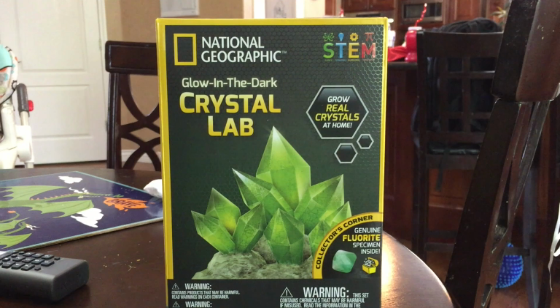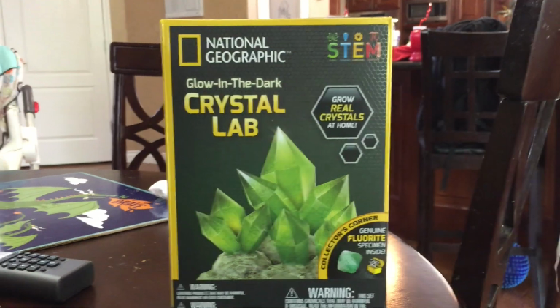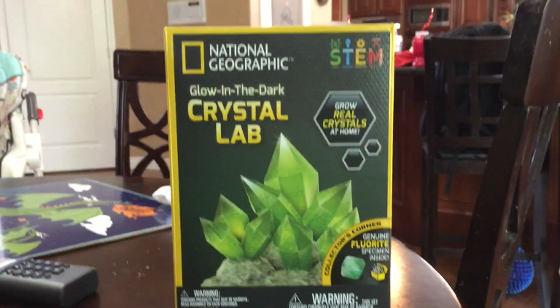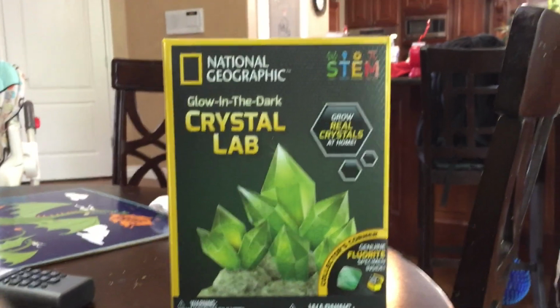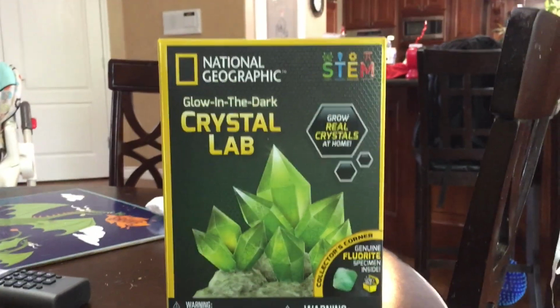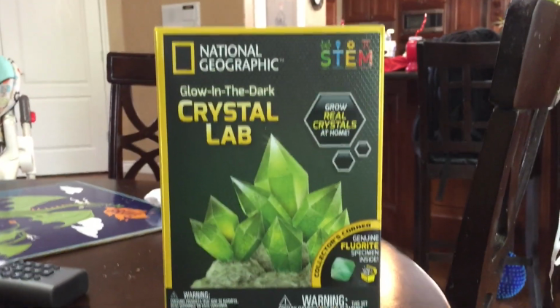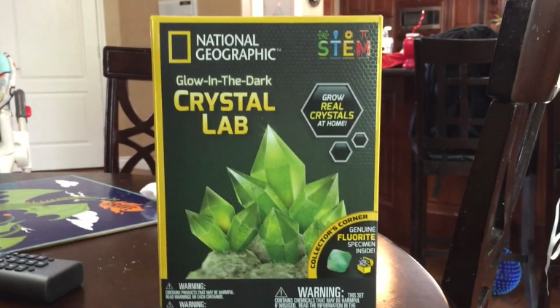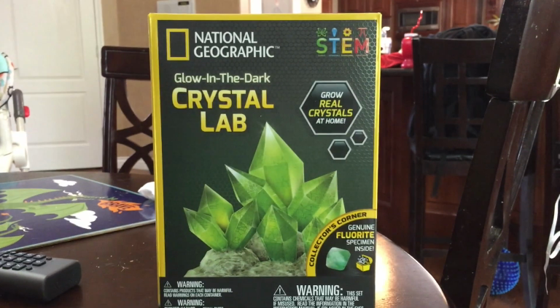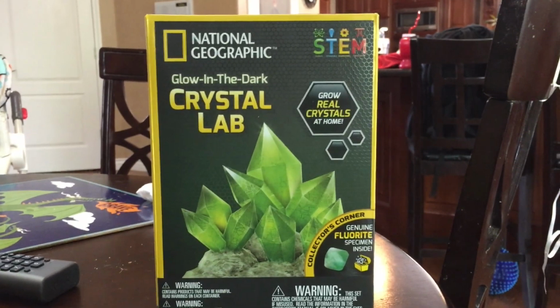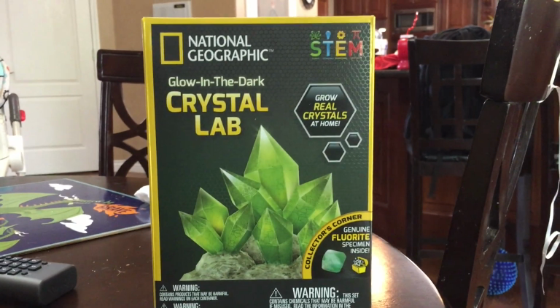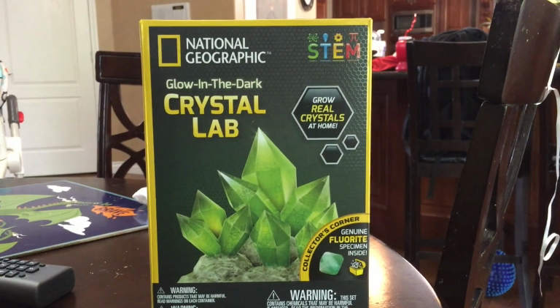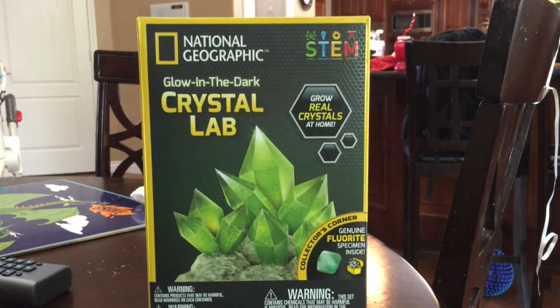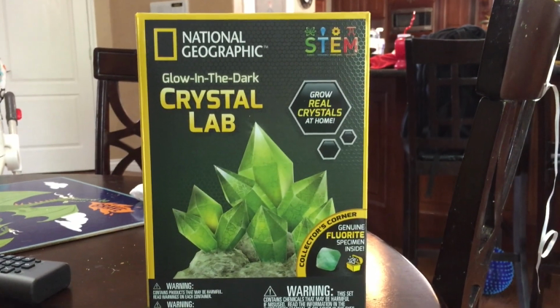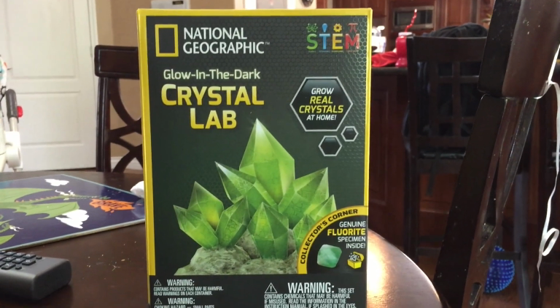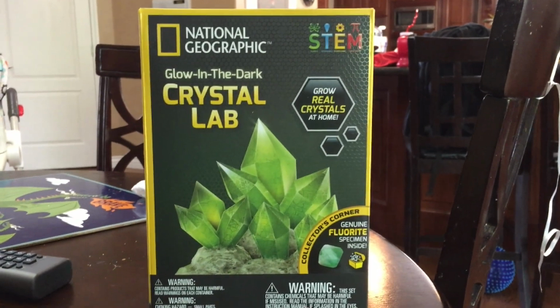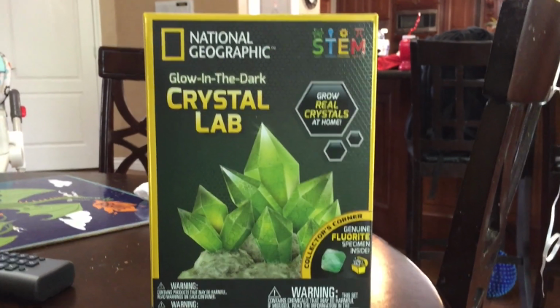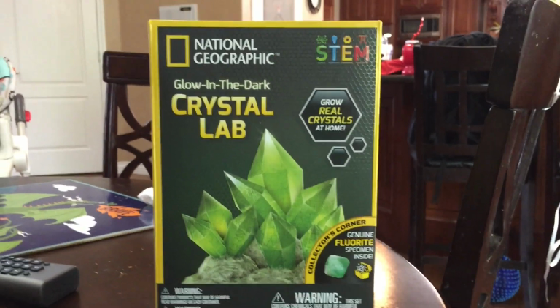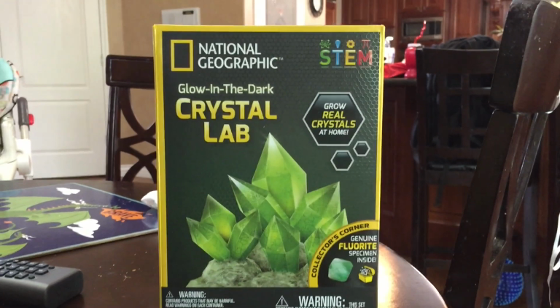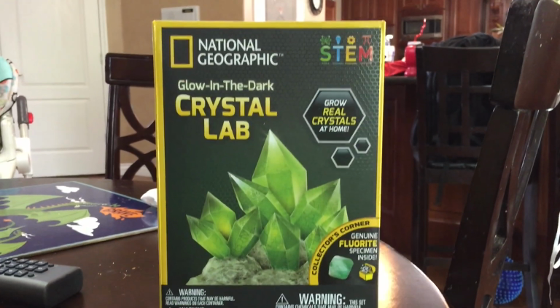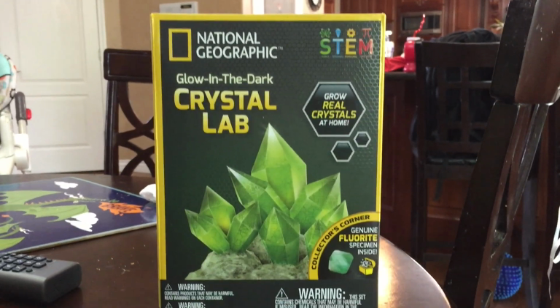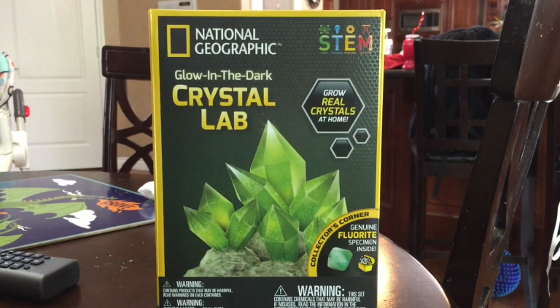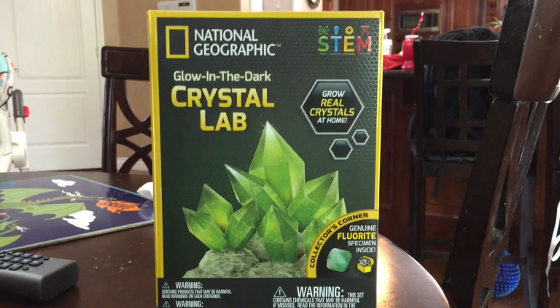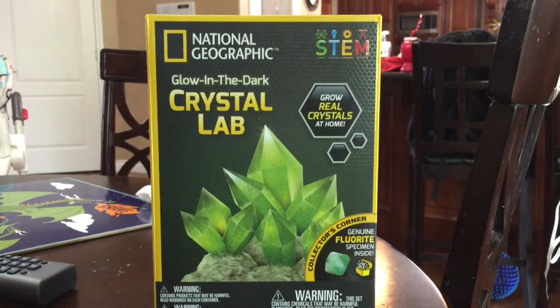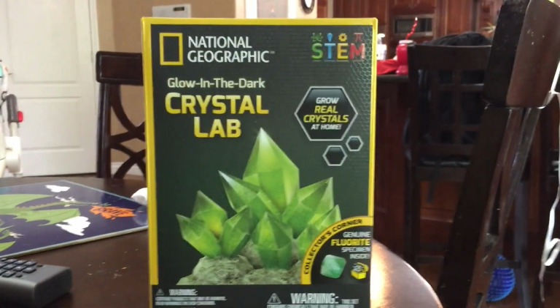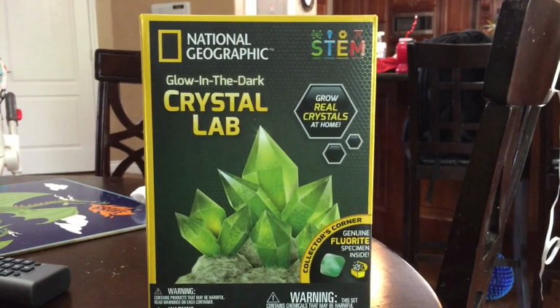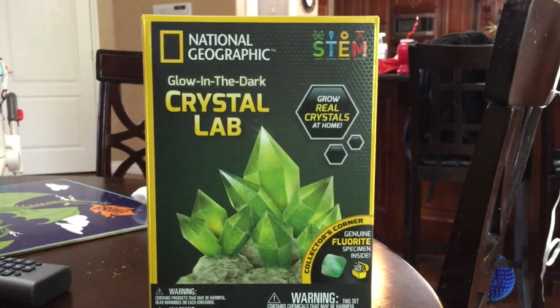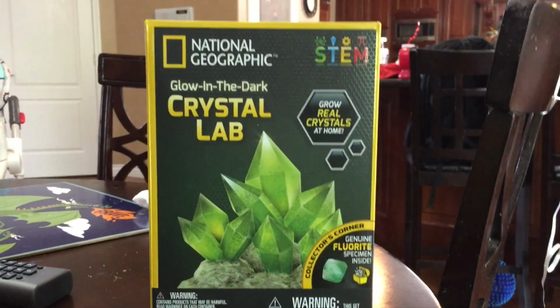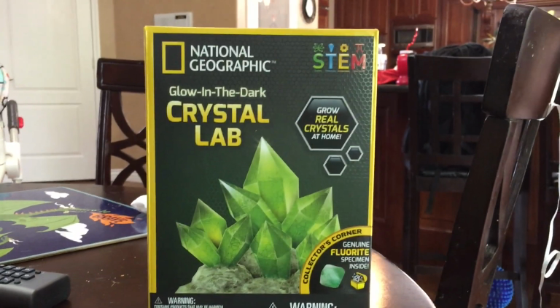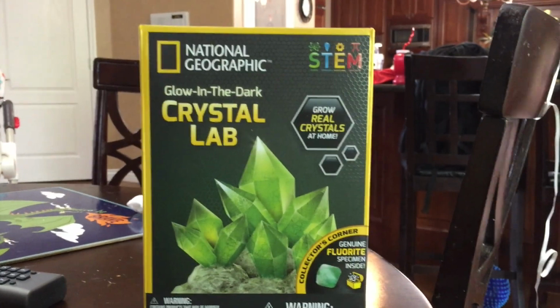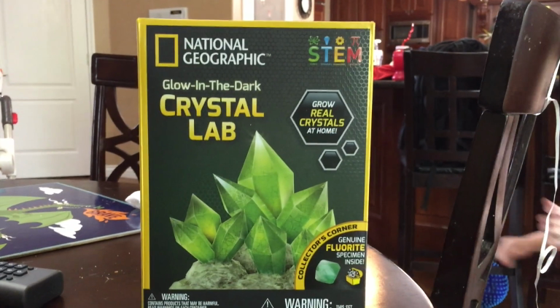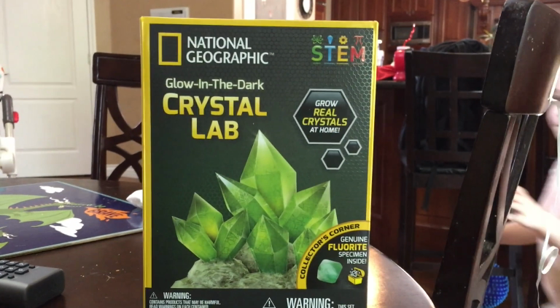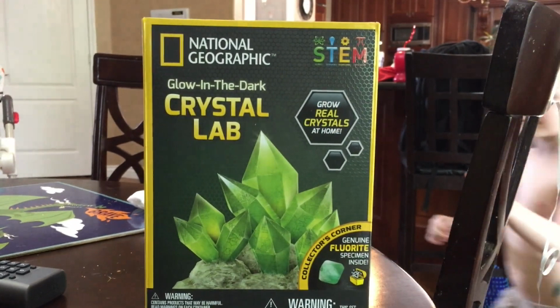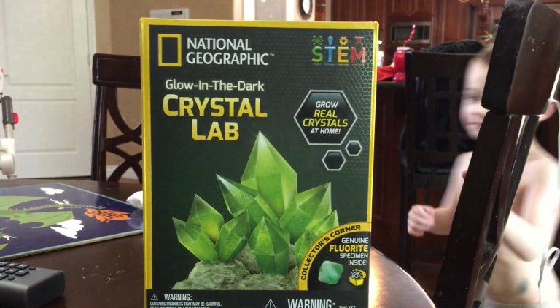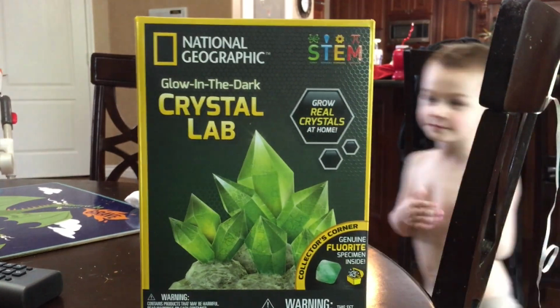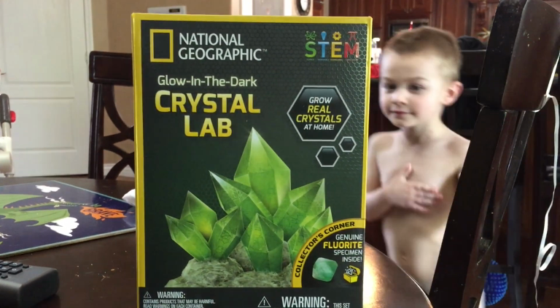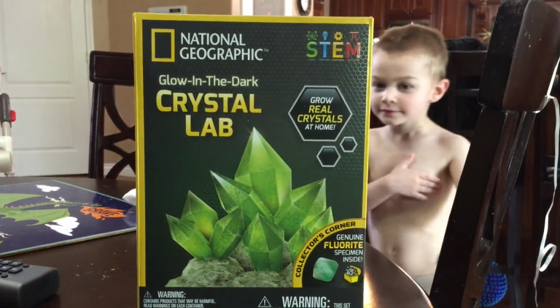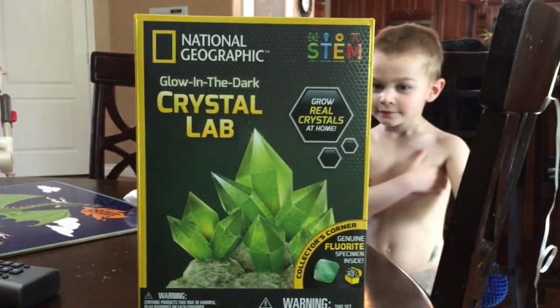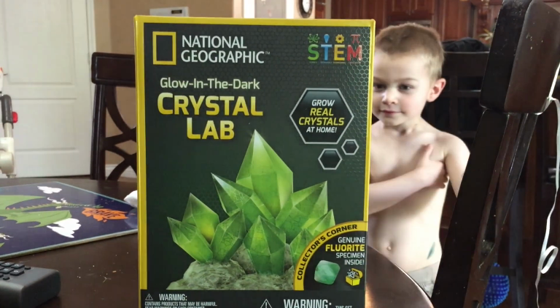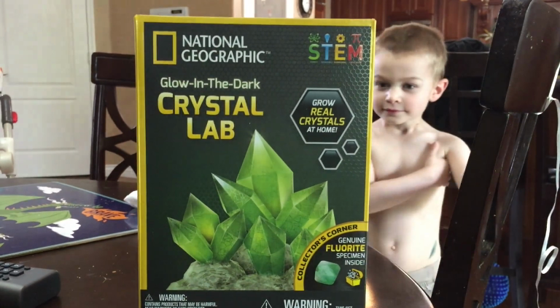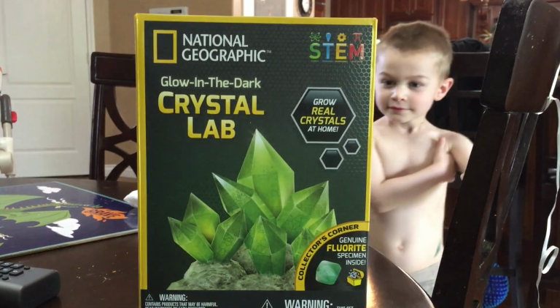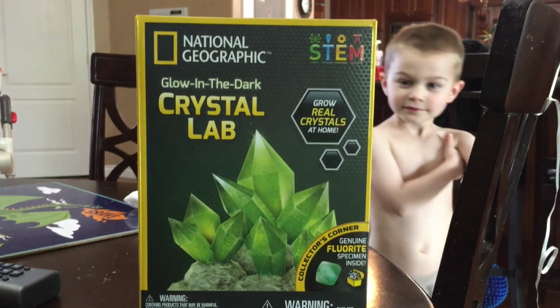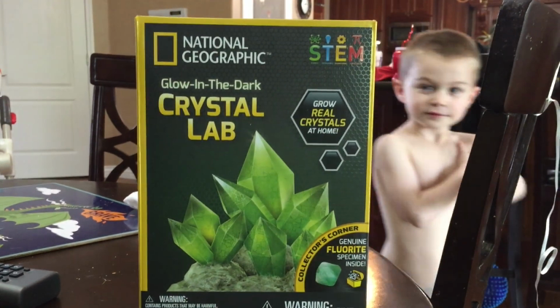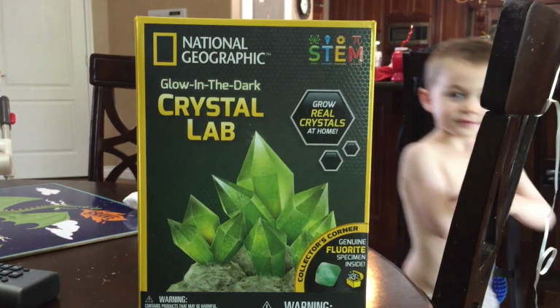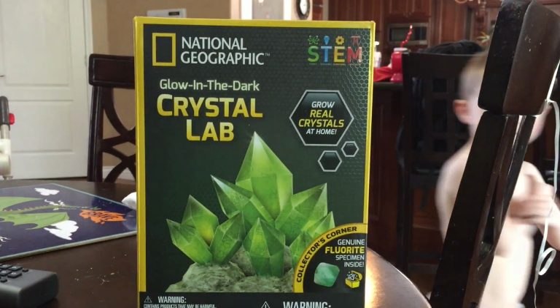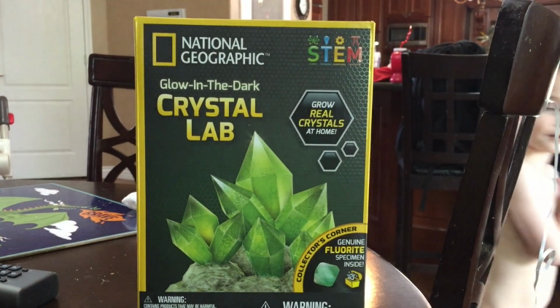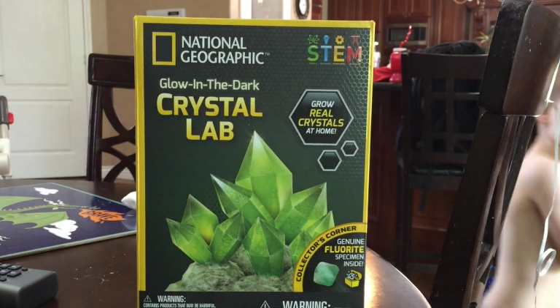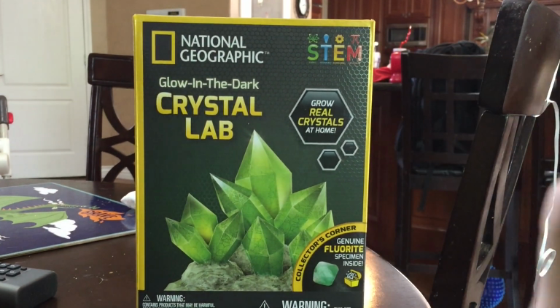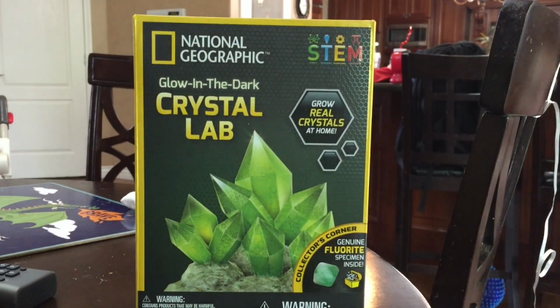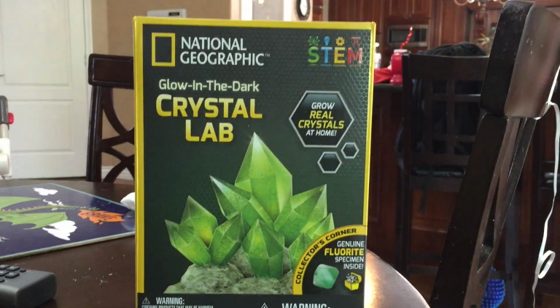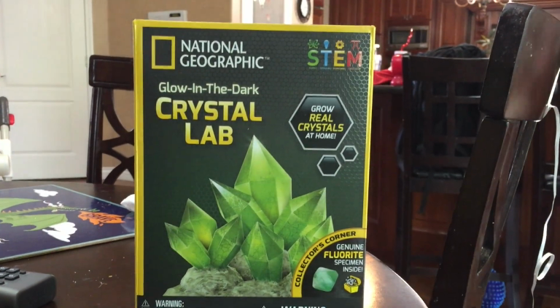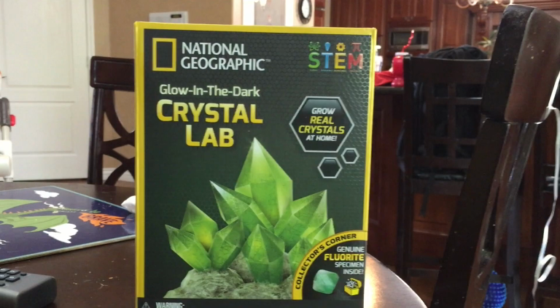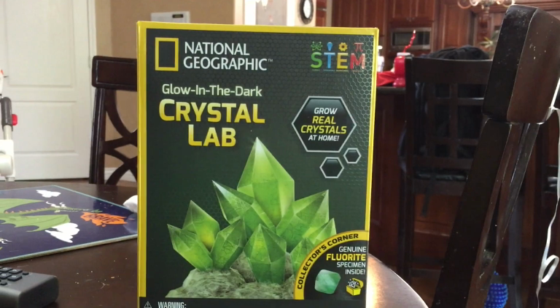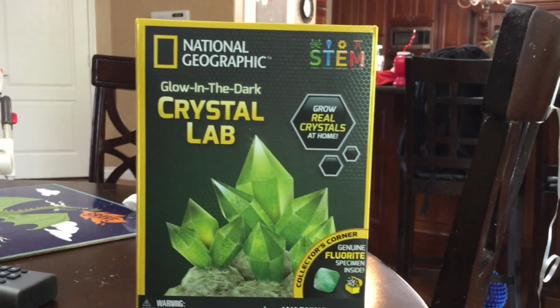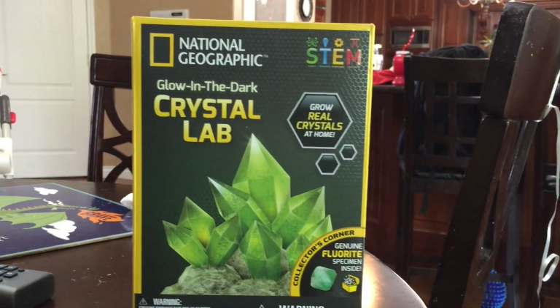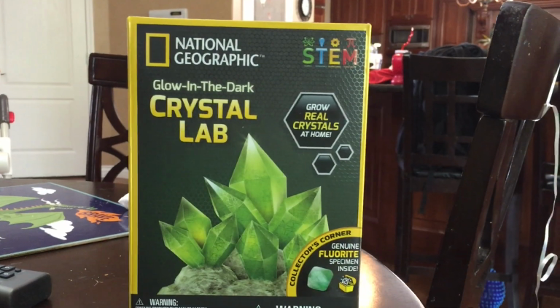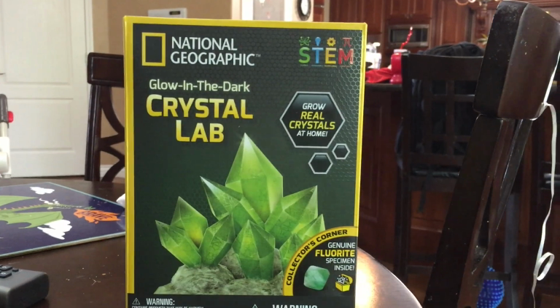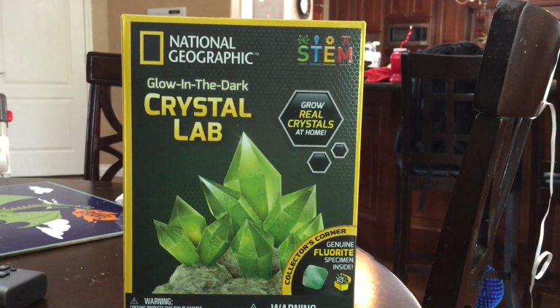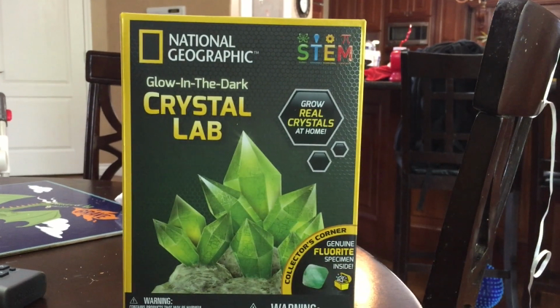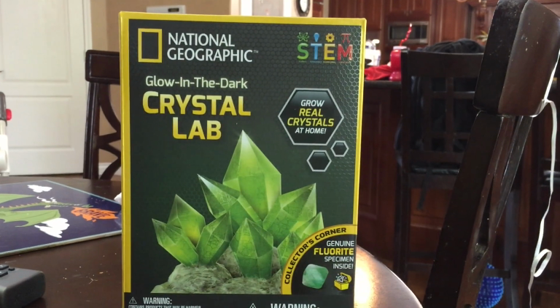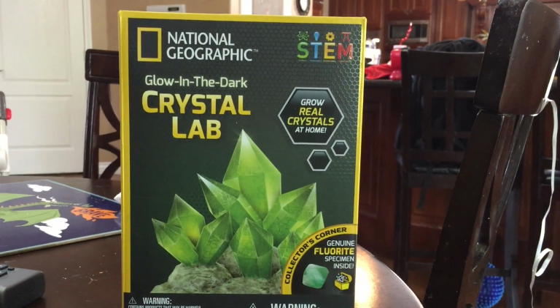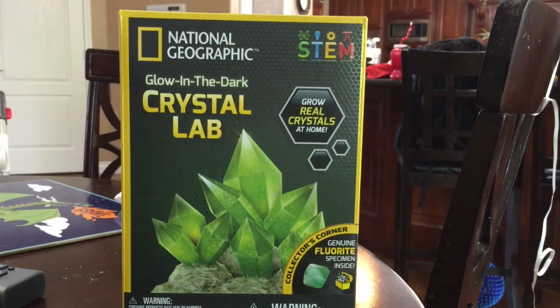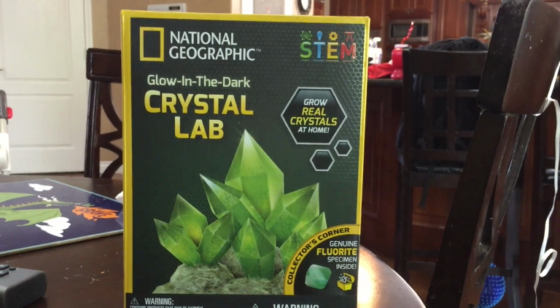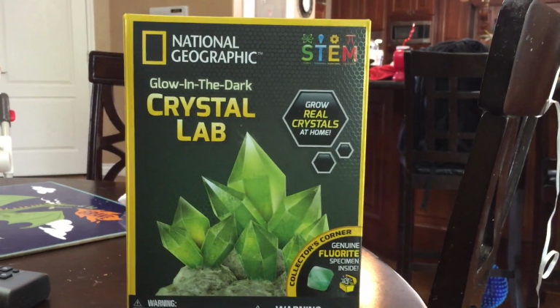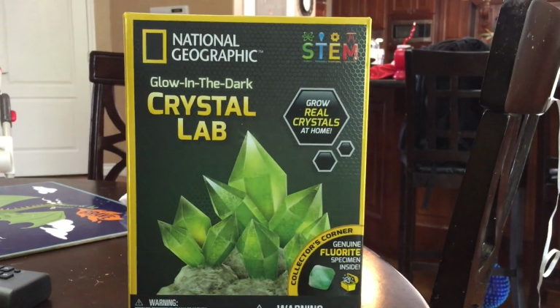Alright, next we're going to check out this National Geographic crystal lab.